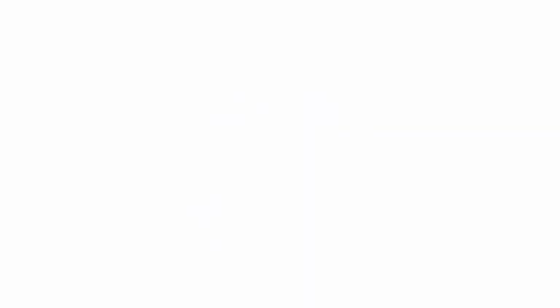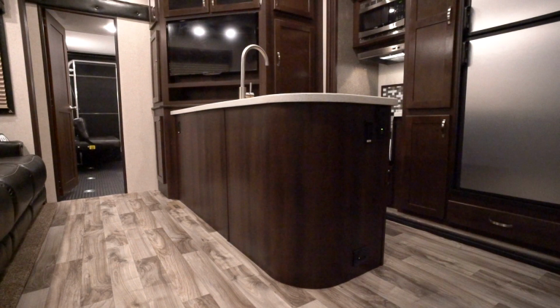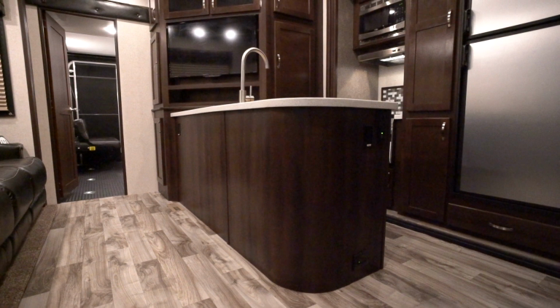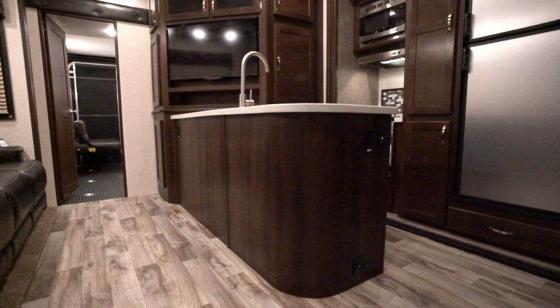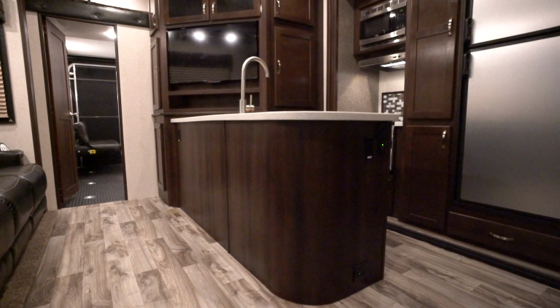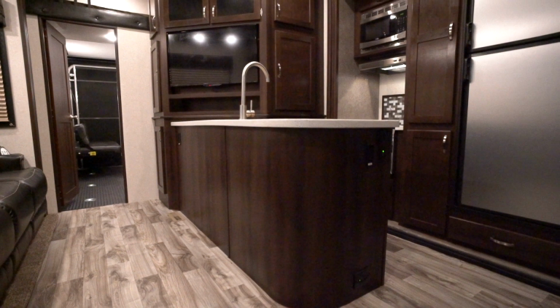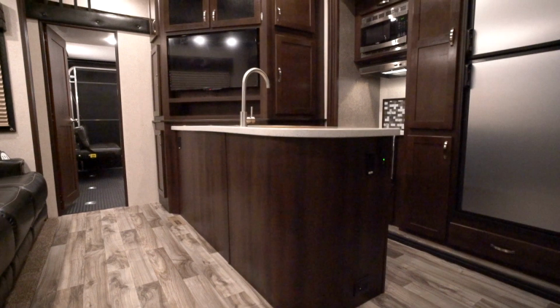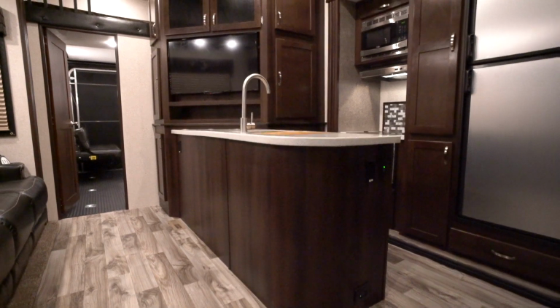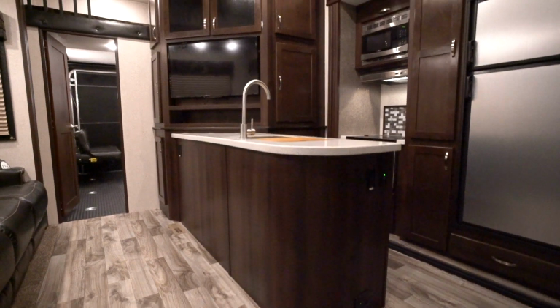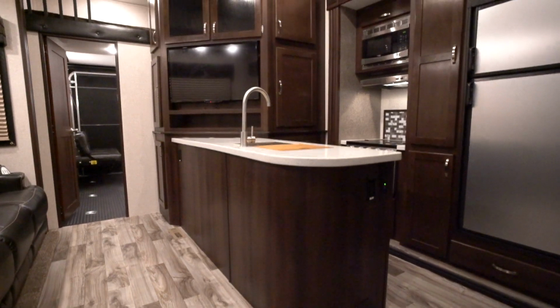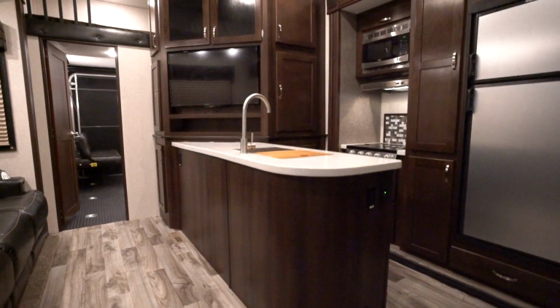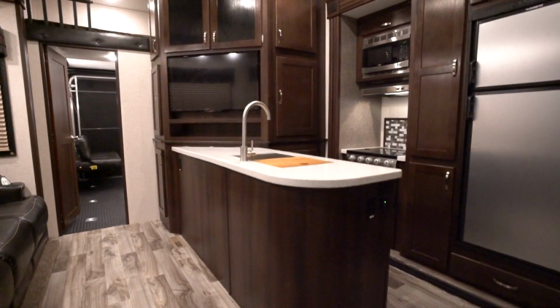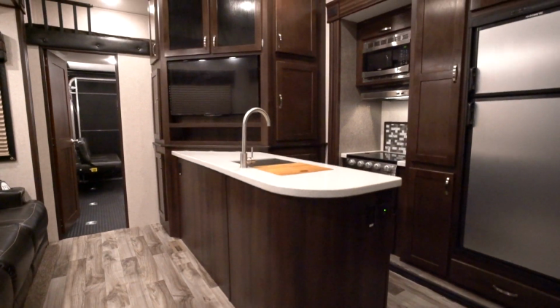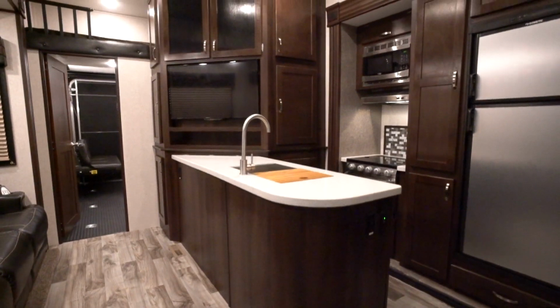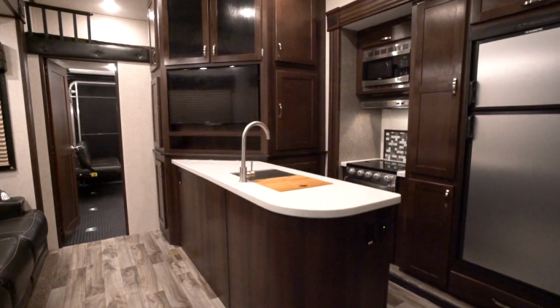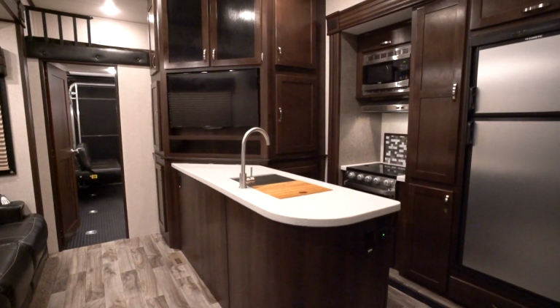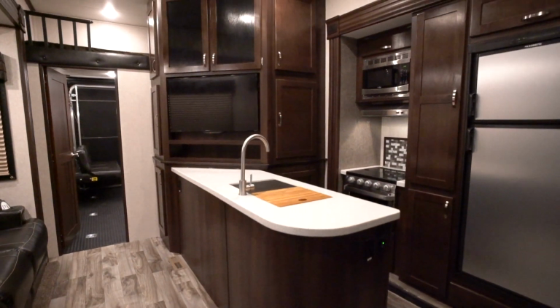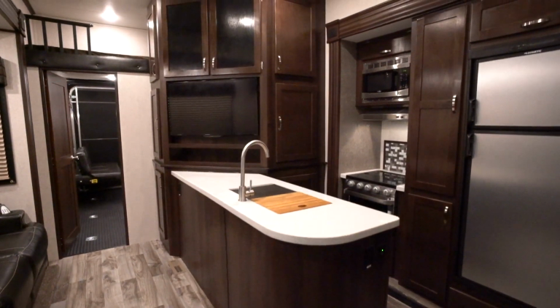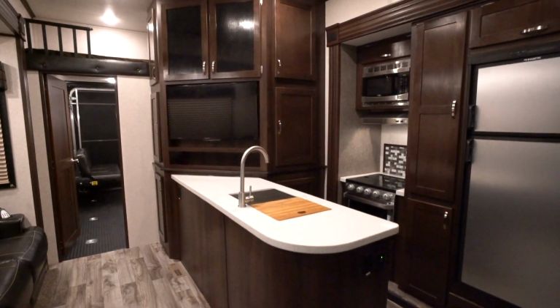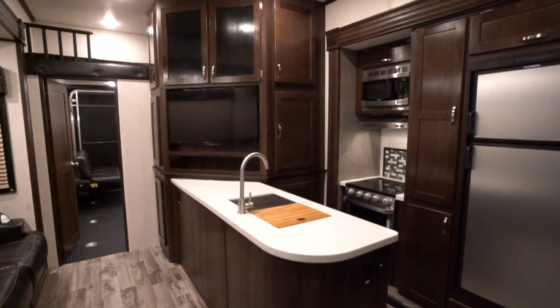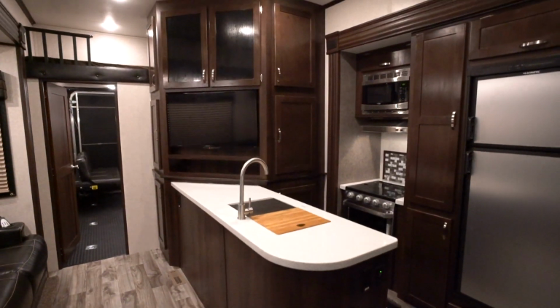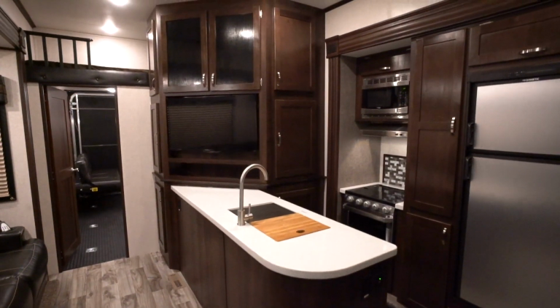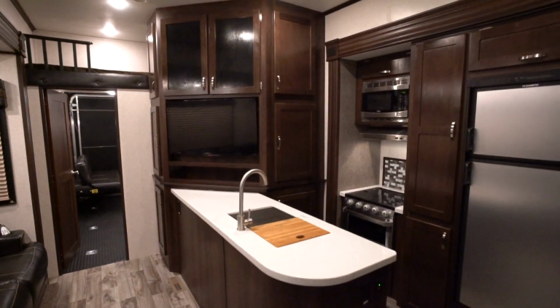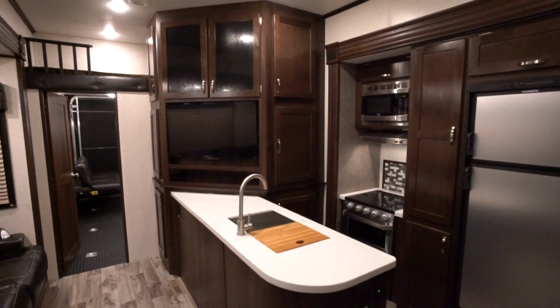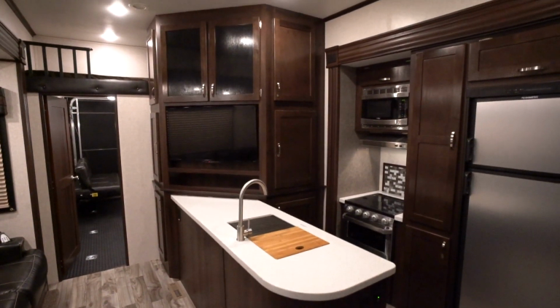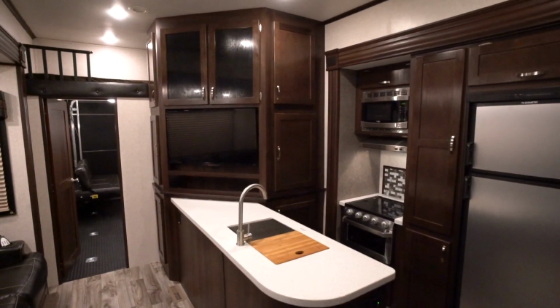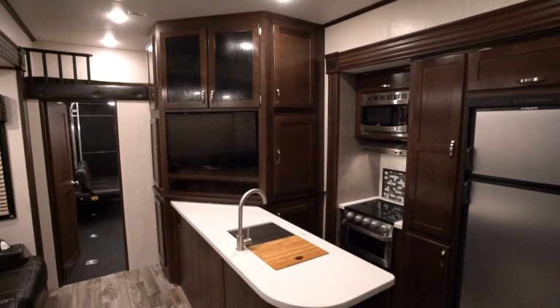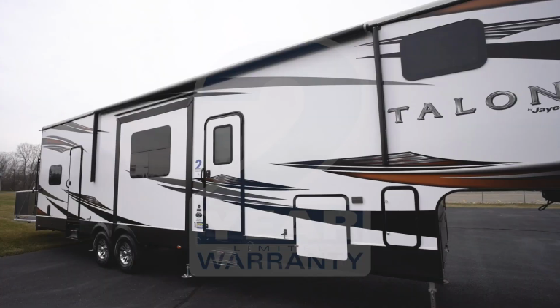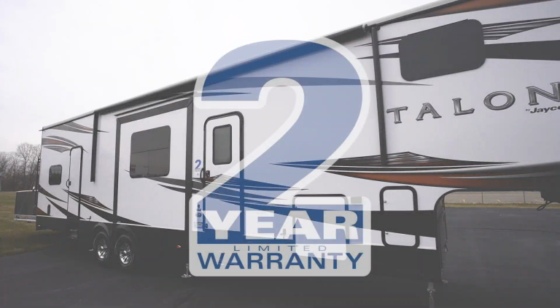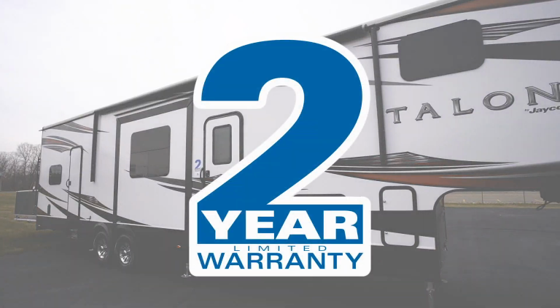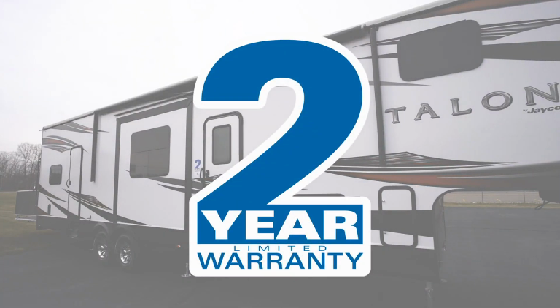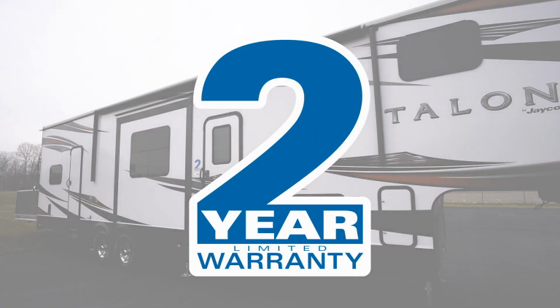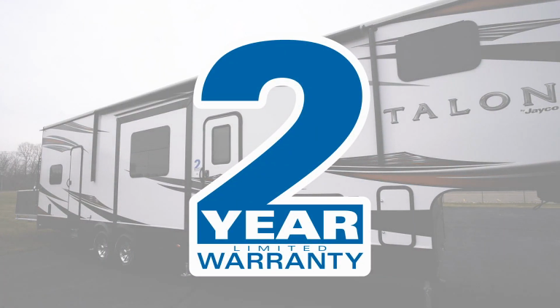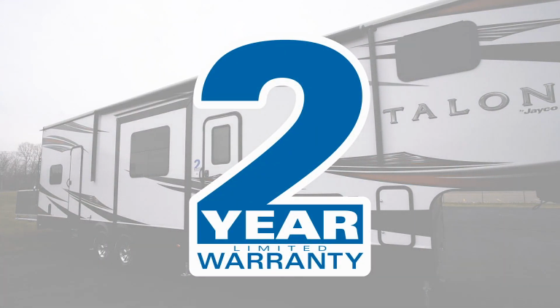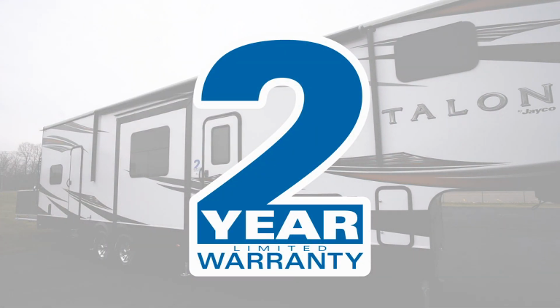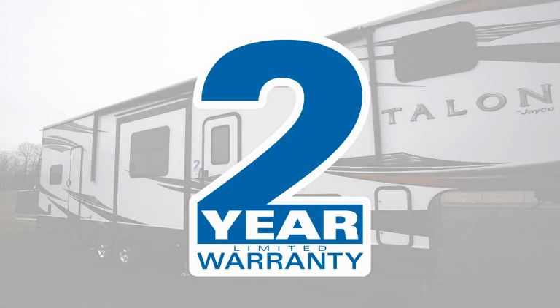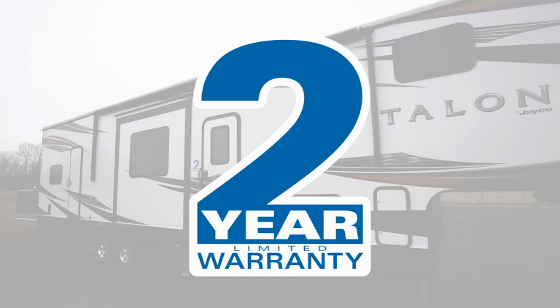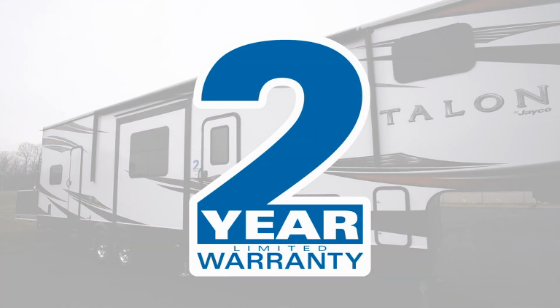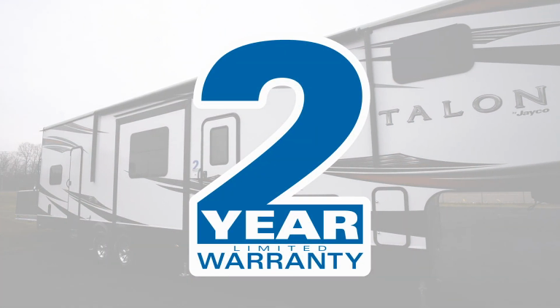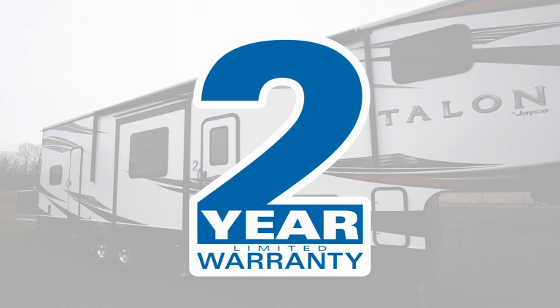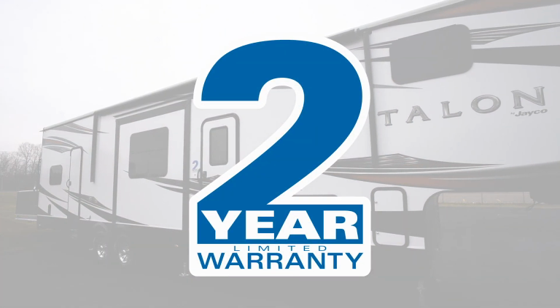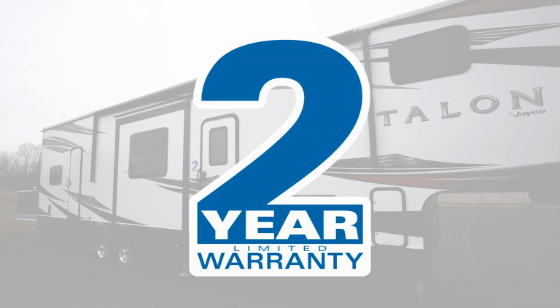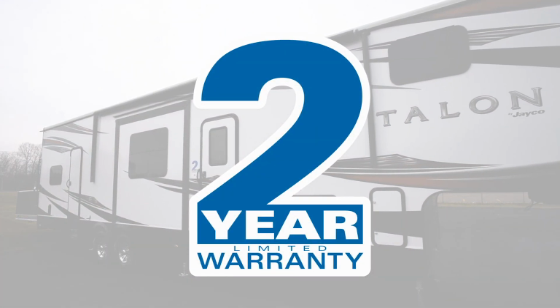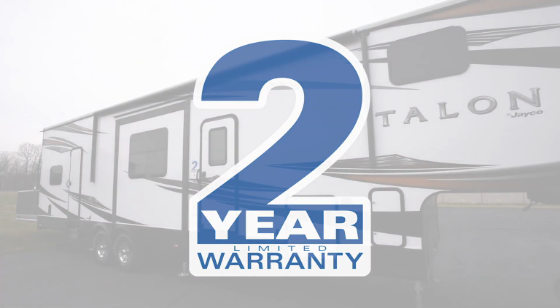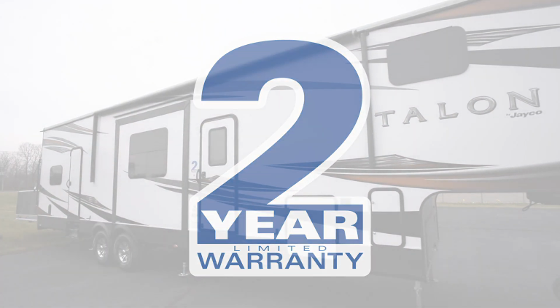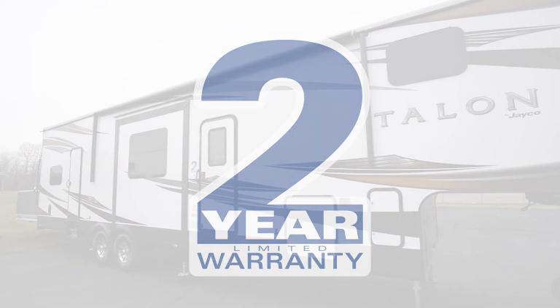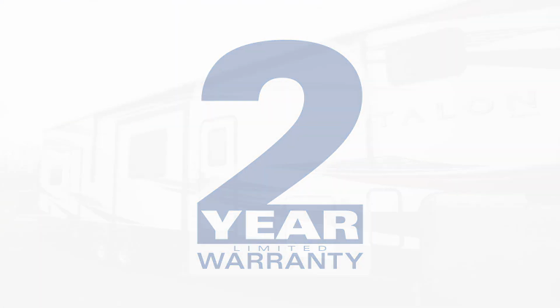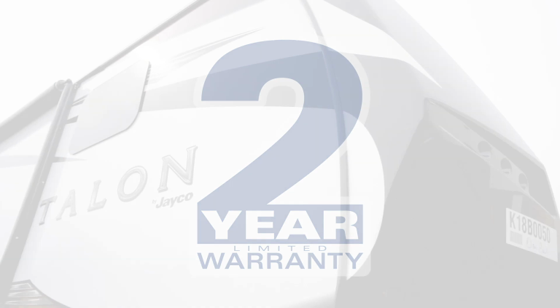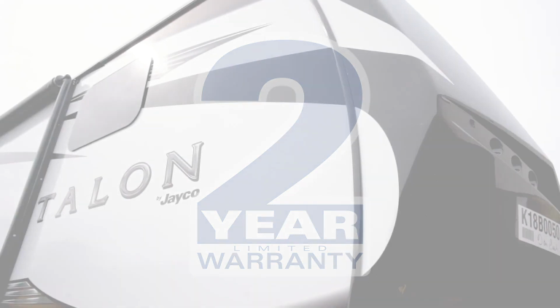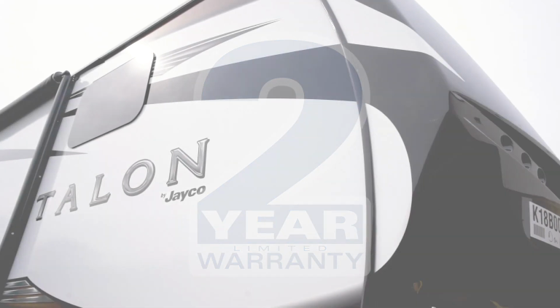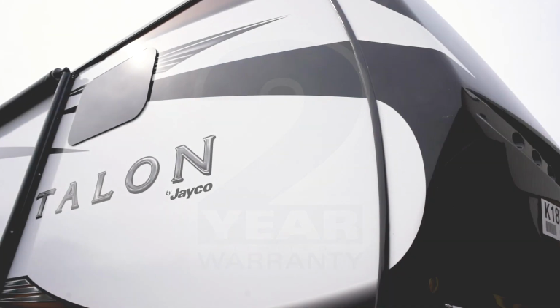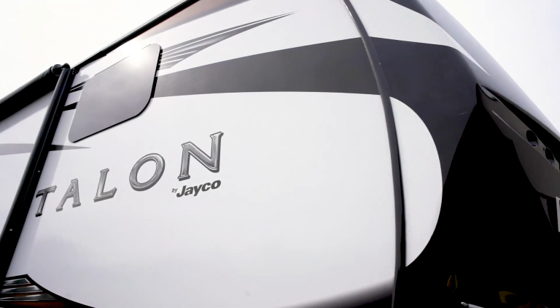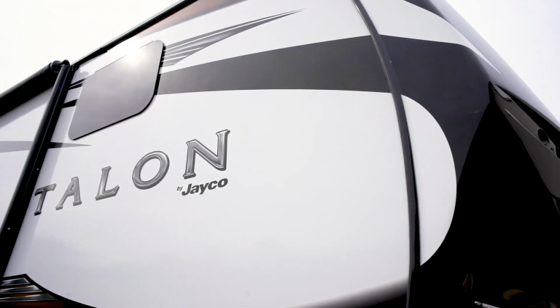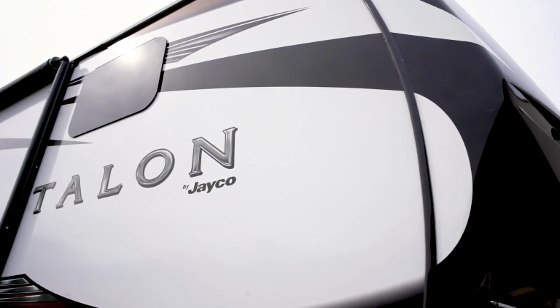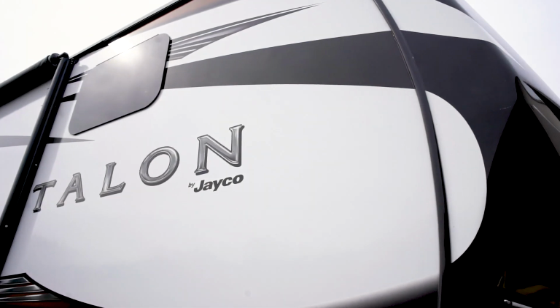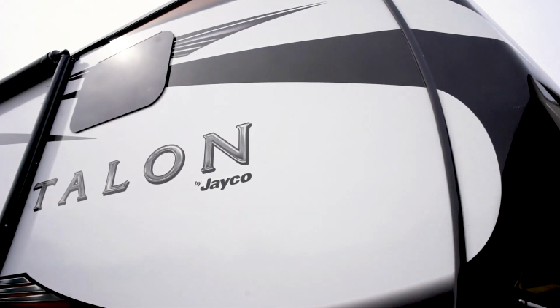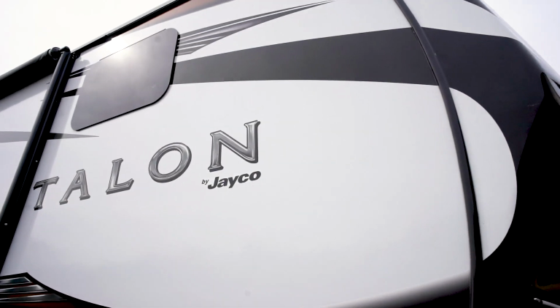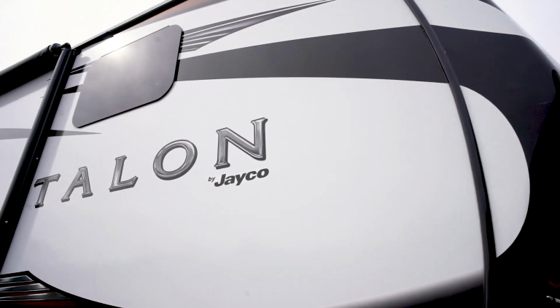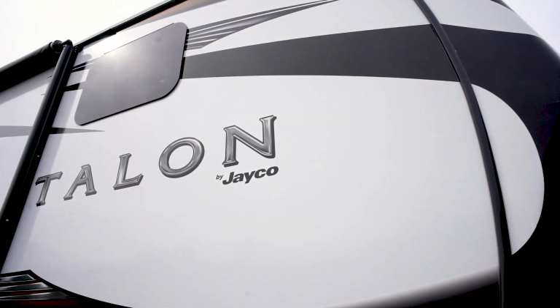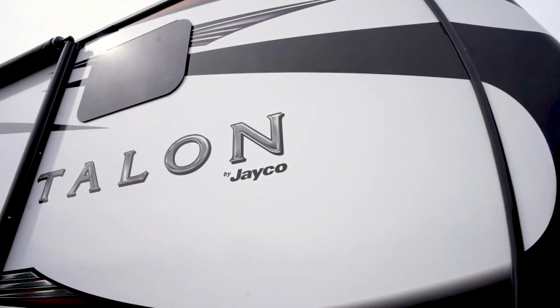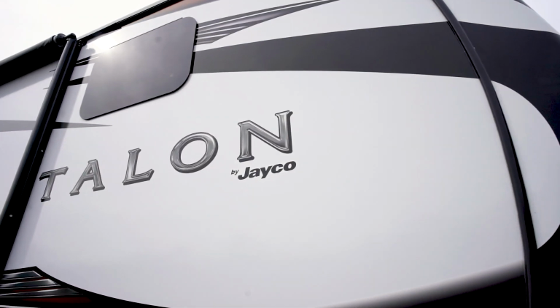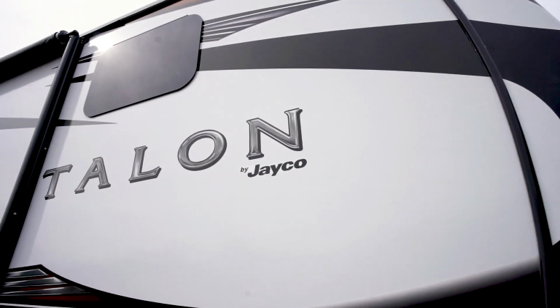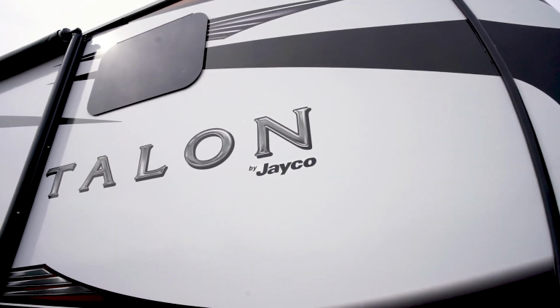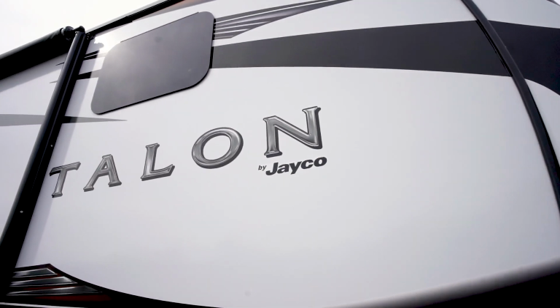Spacious design, three-quarter ton towable, industry-leading warranty. Introducing the 2019 Jayco Talon.